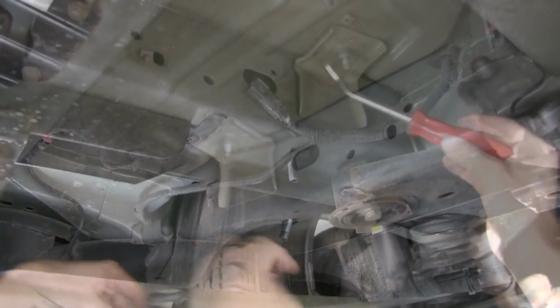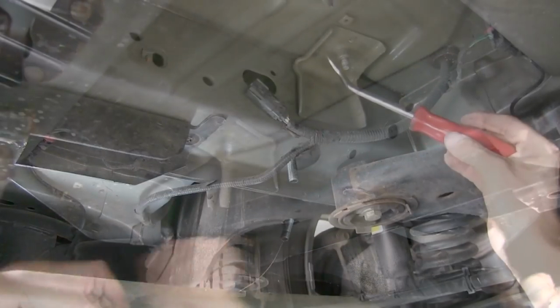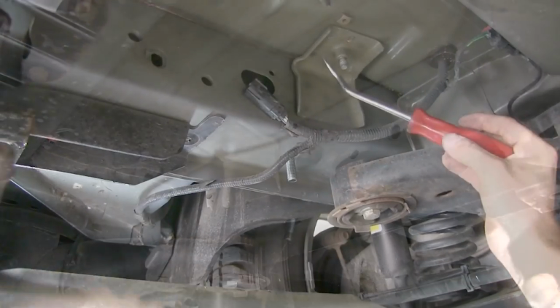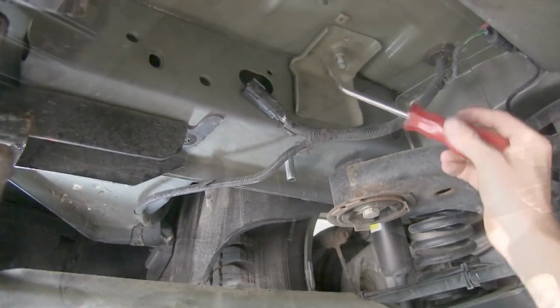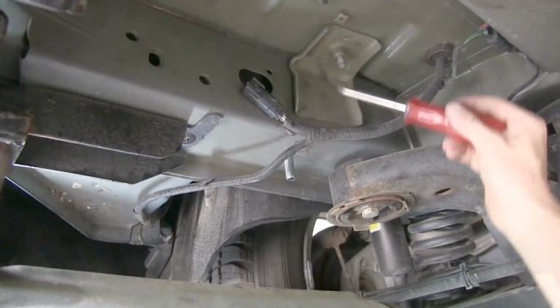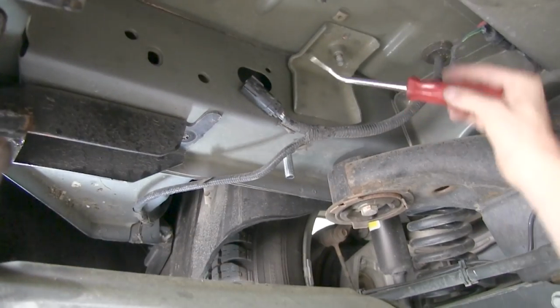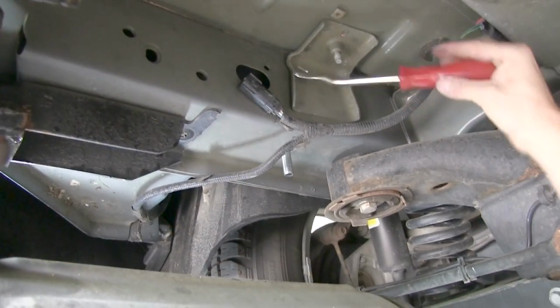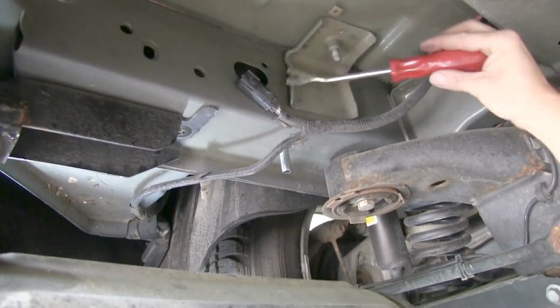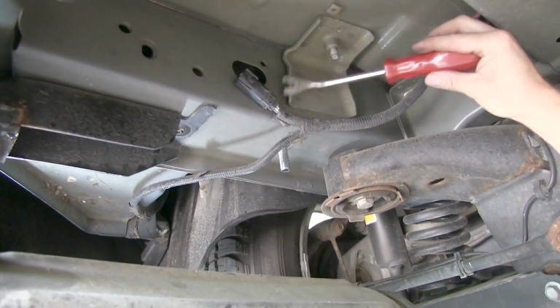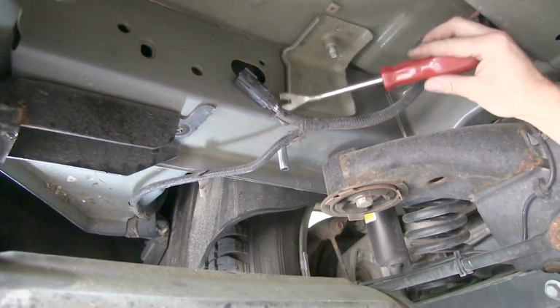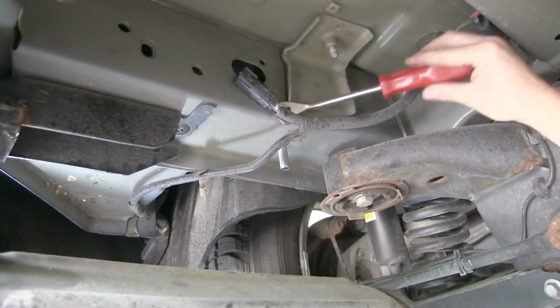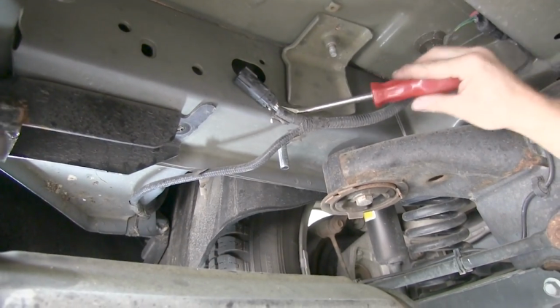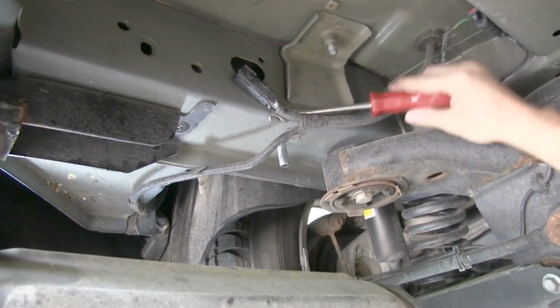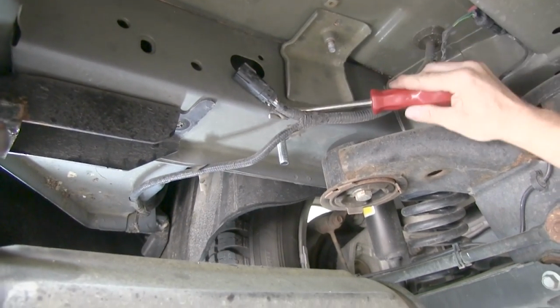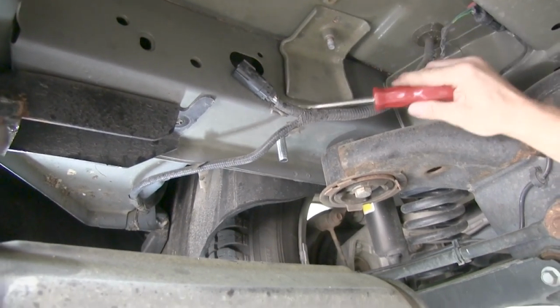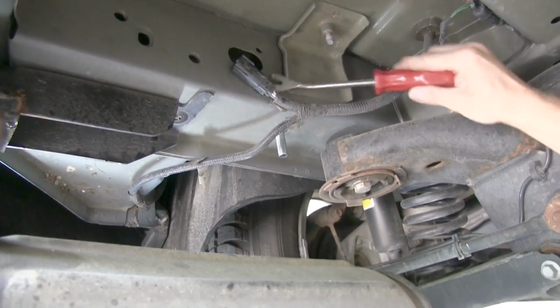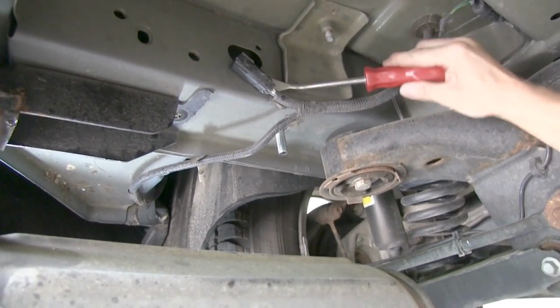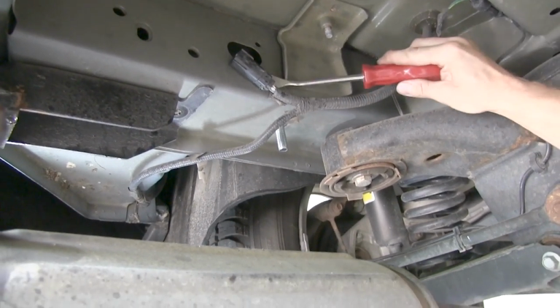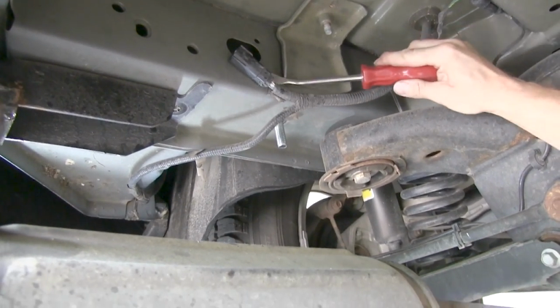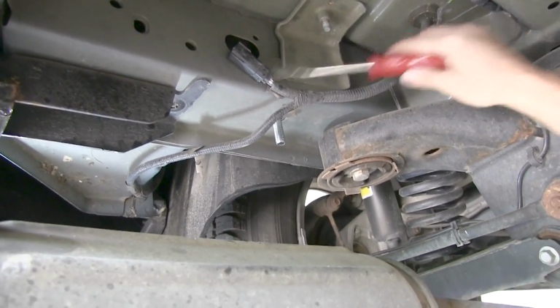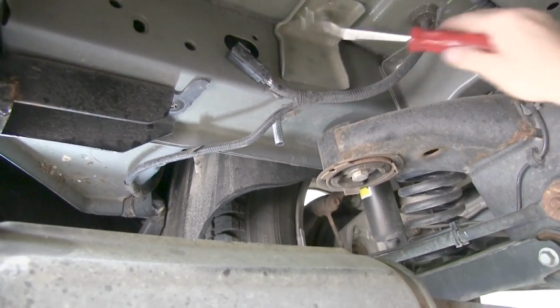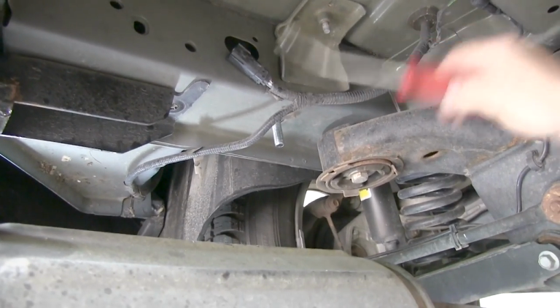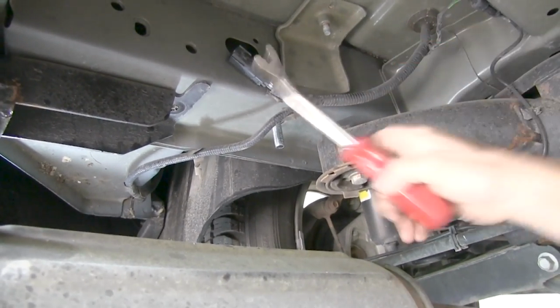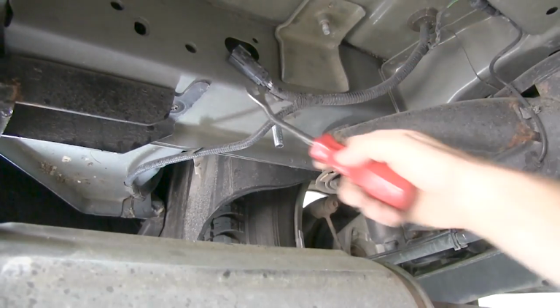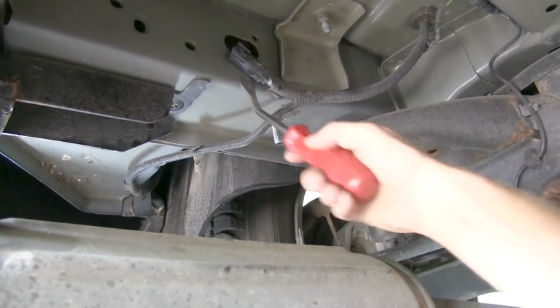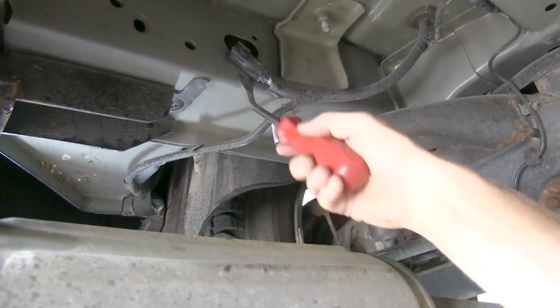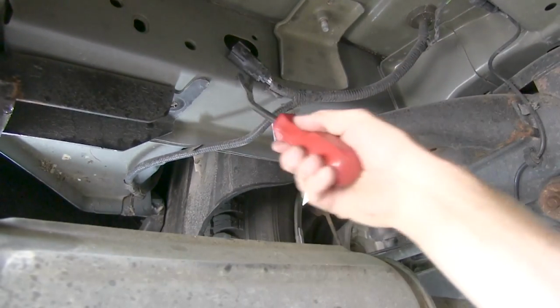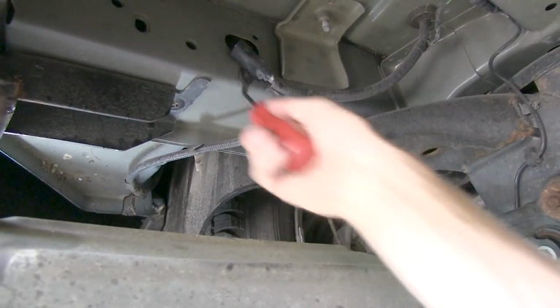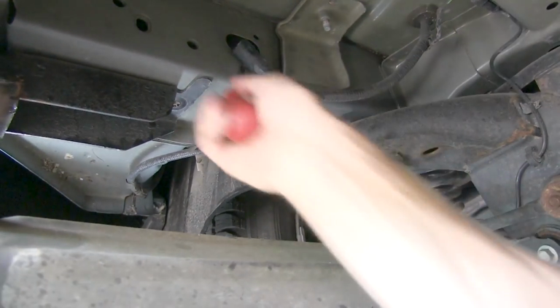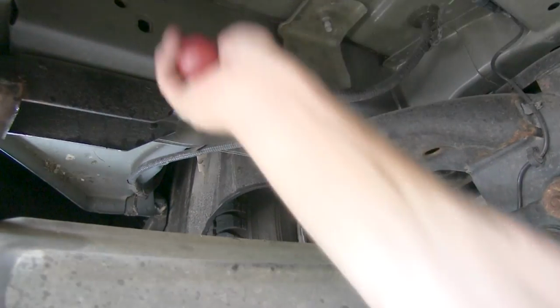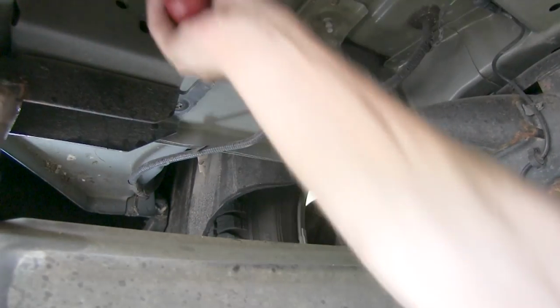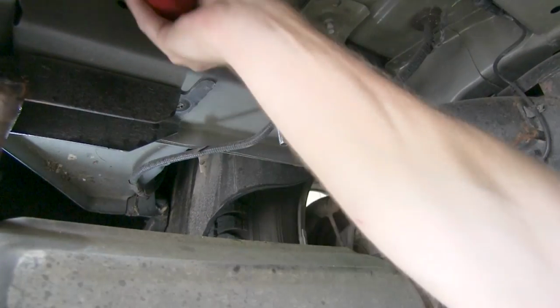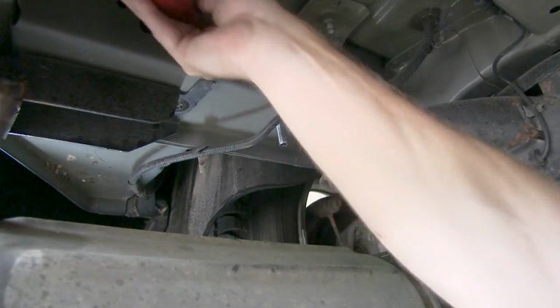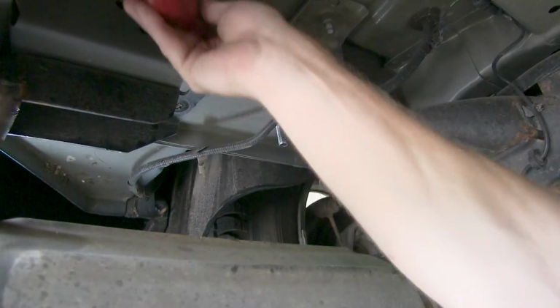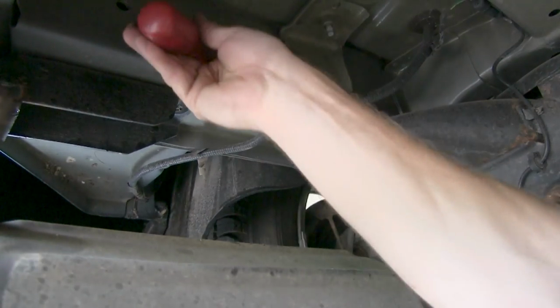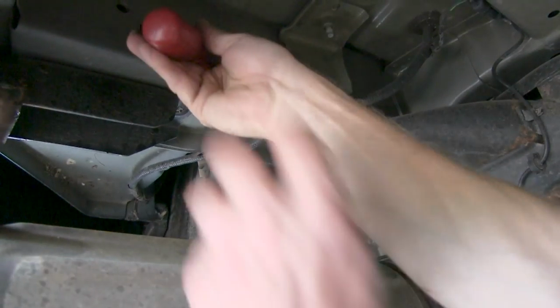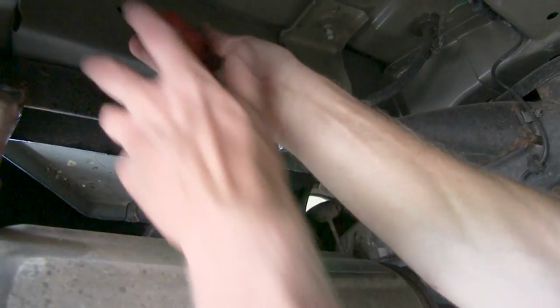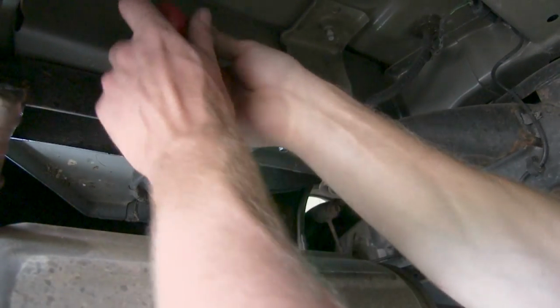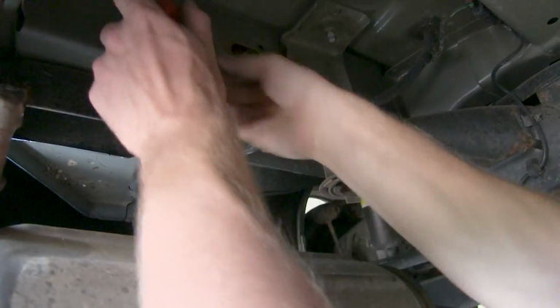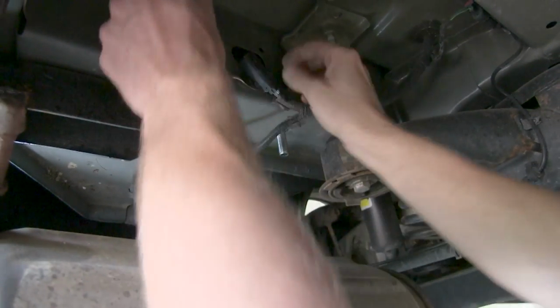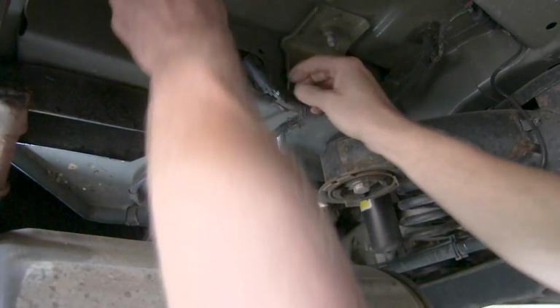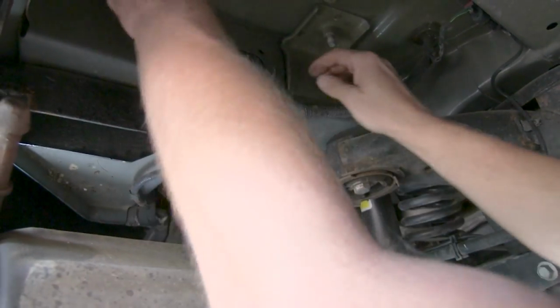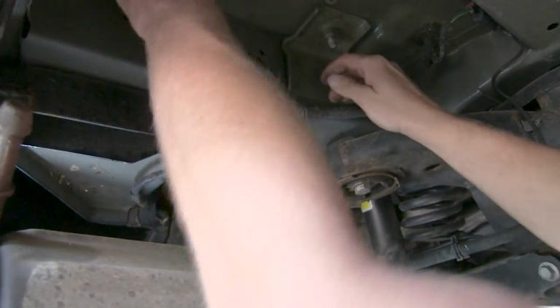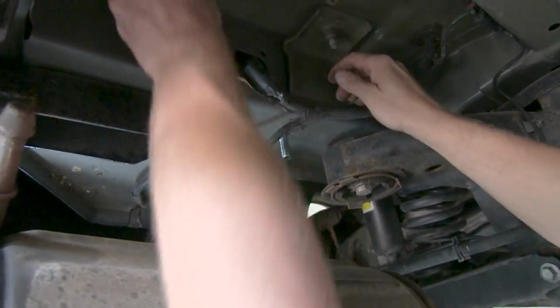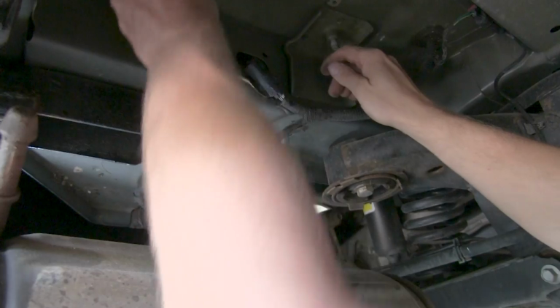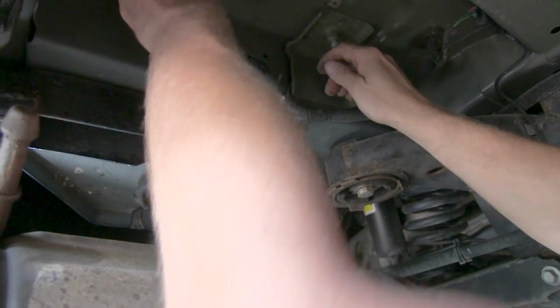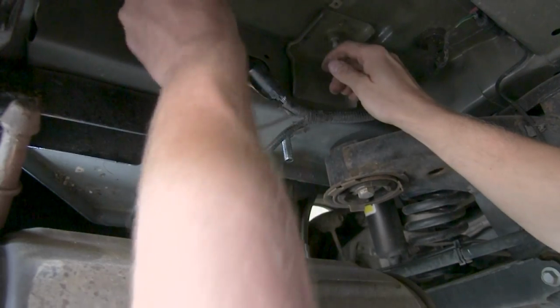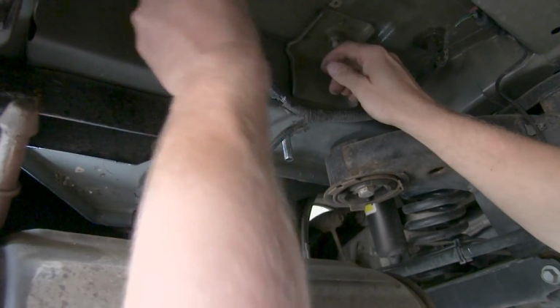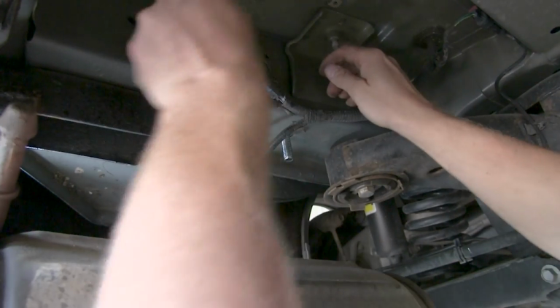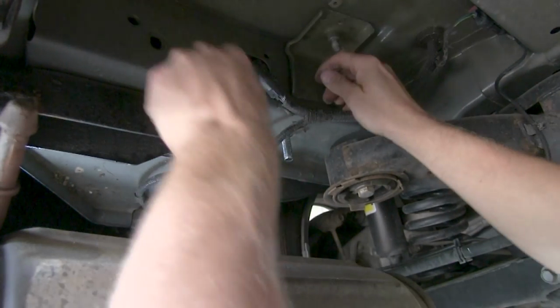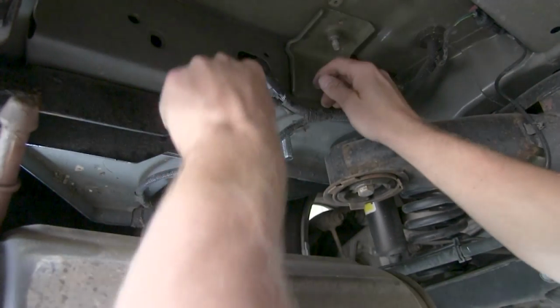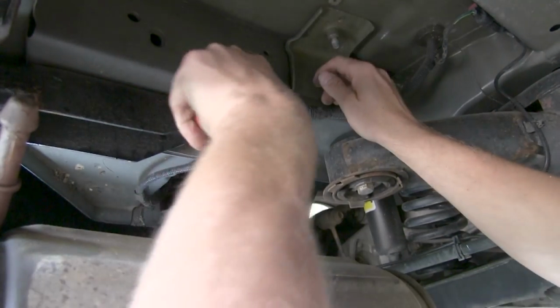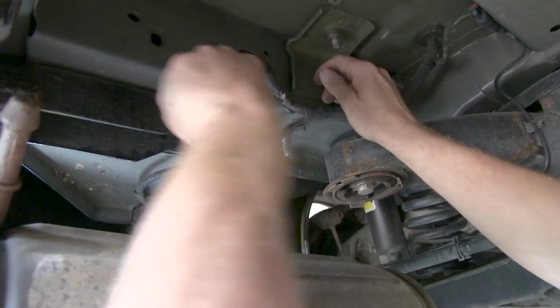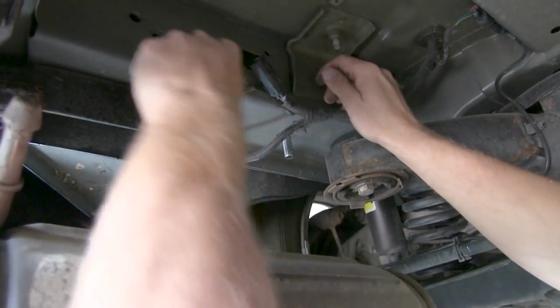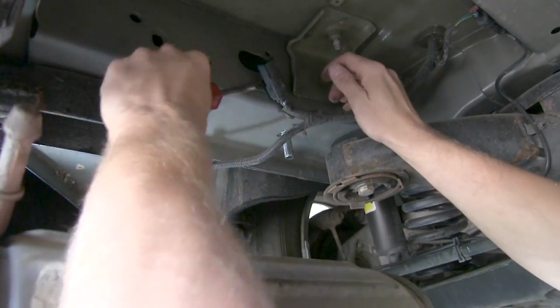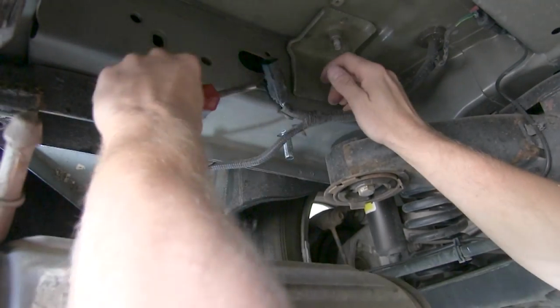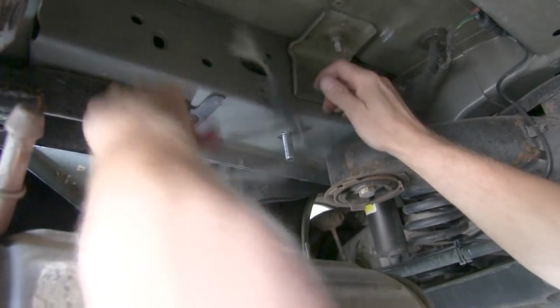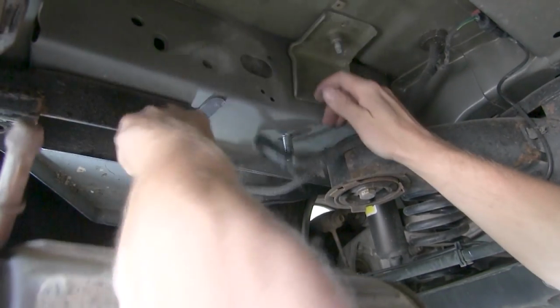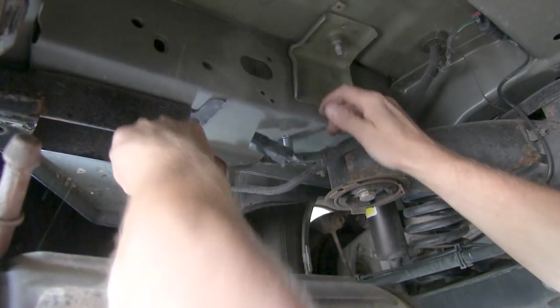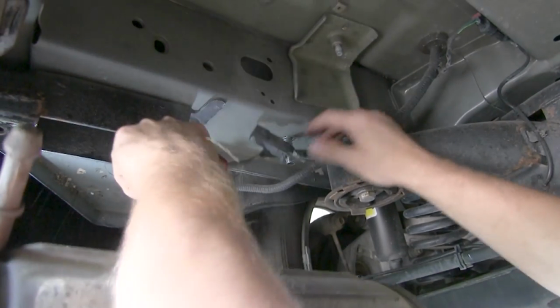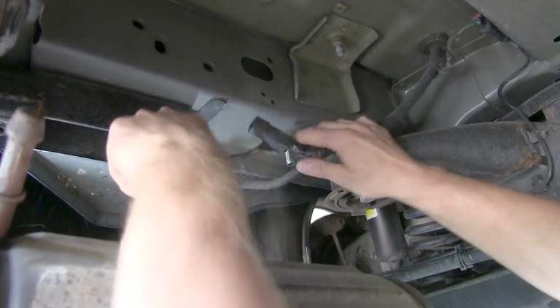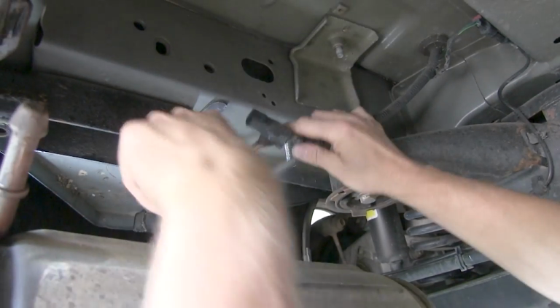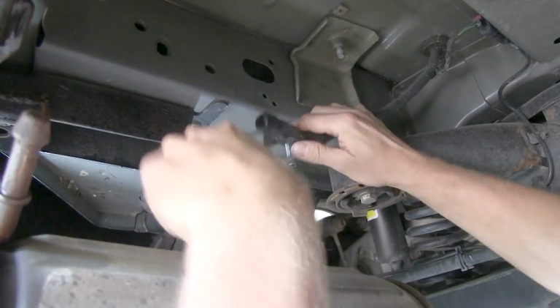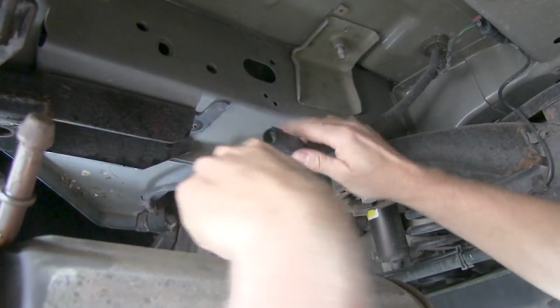Next, we'll inspect the driver's side frame rail. If there's a wire harness on the side, we'll go ahead and remove the harness and relocate it after the hitch is installed.